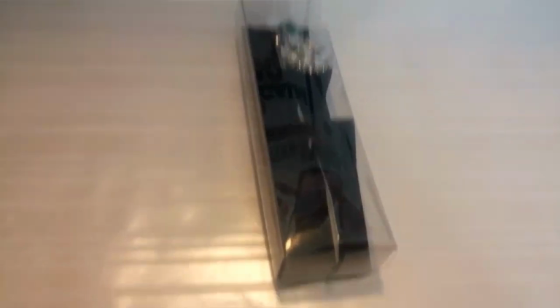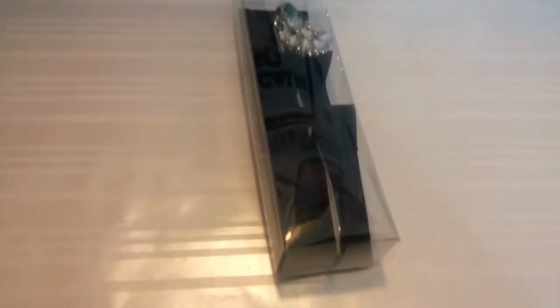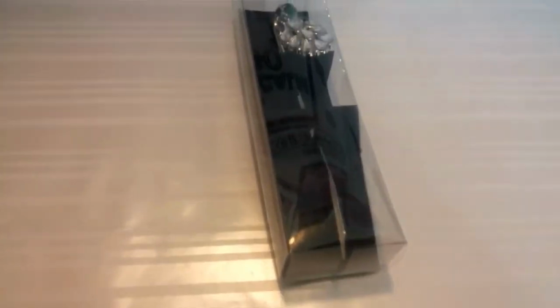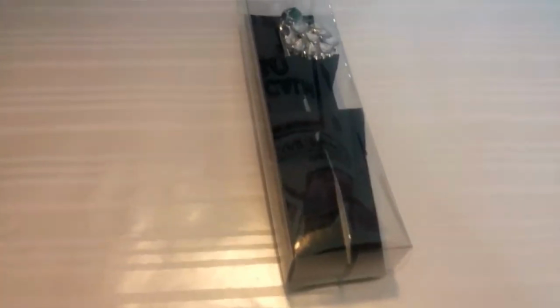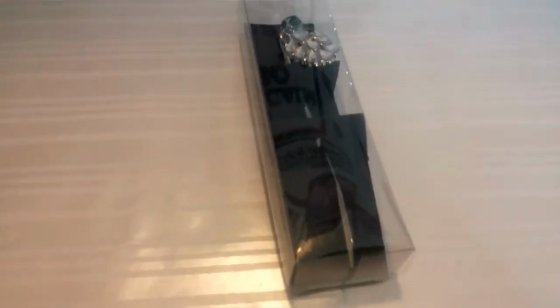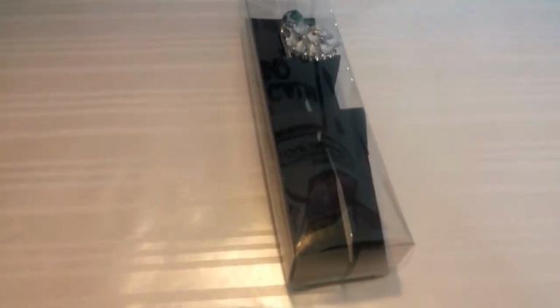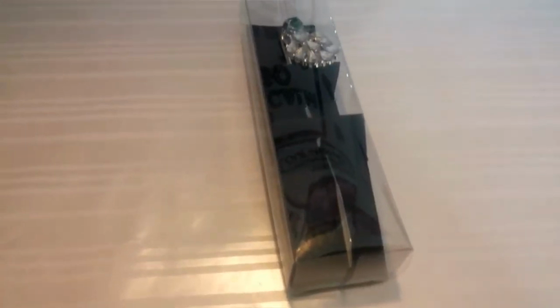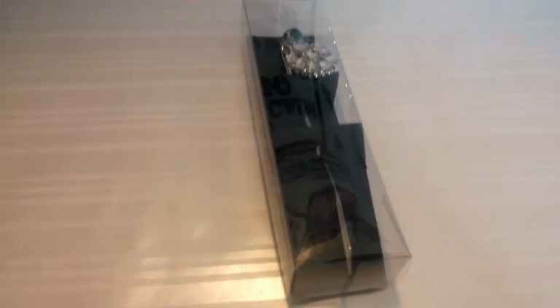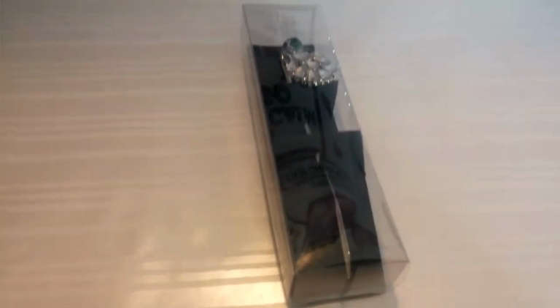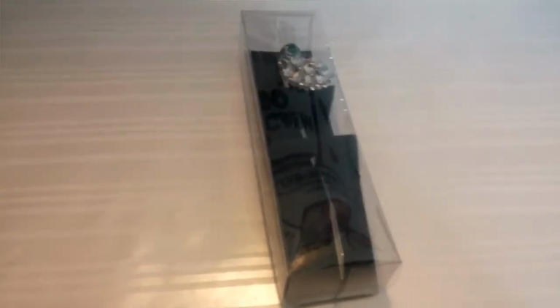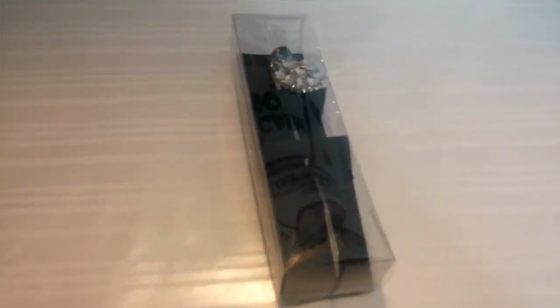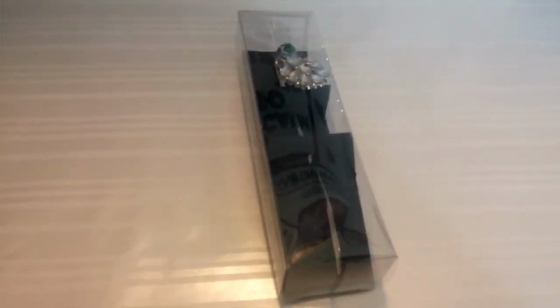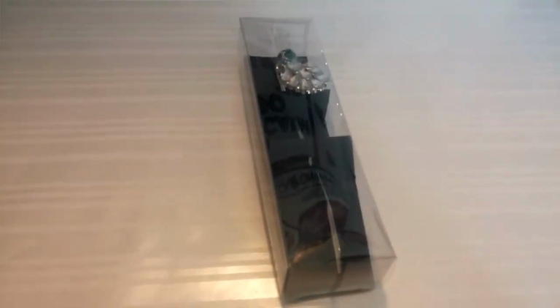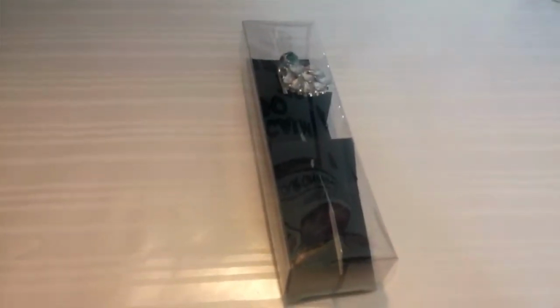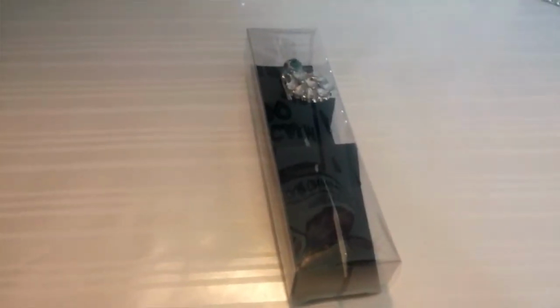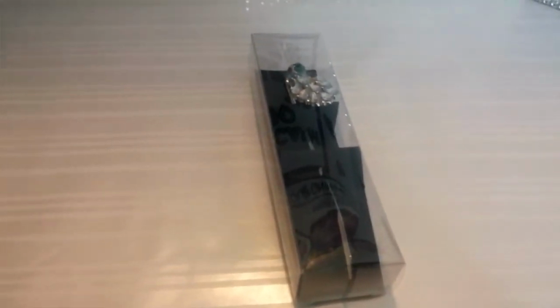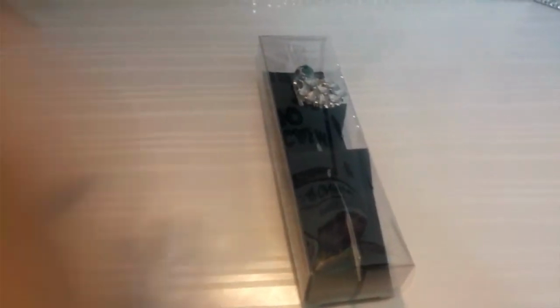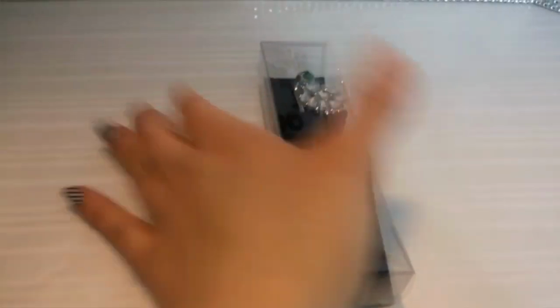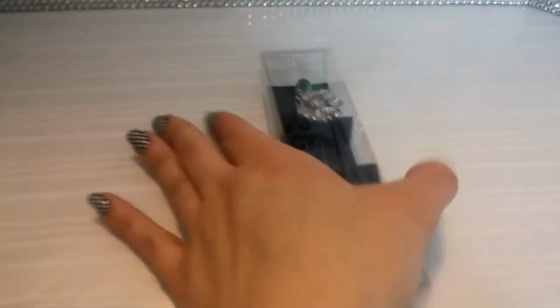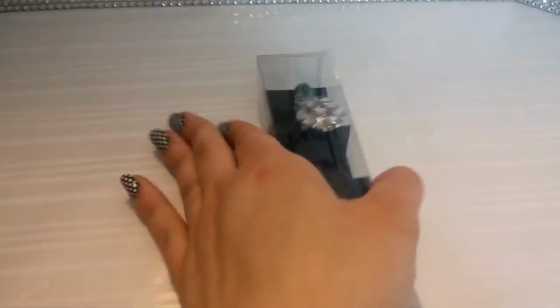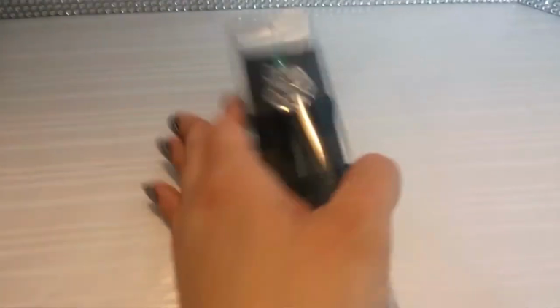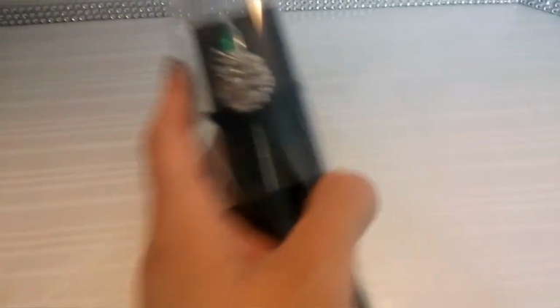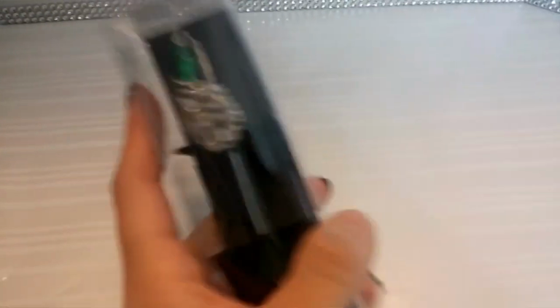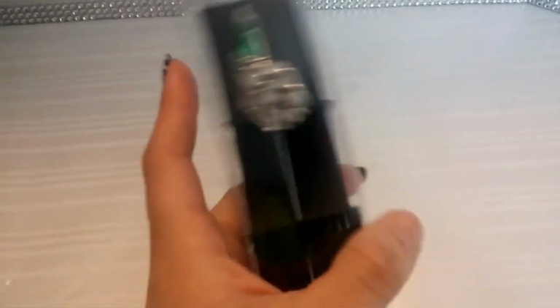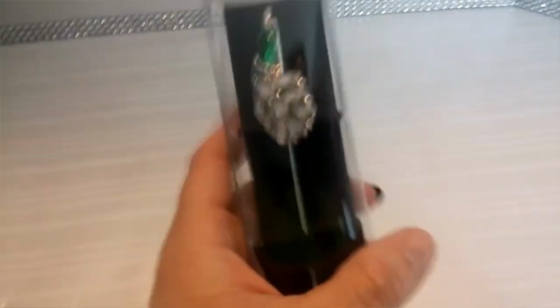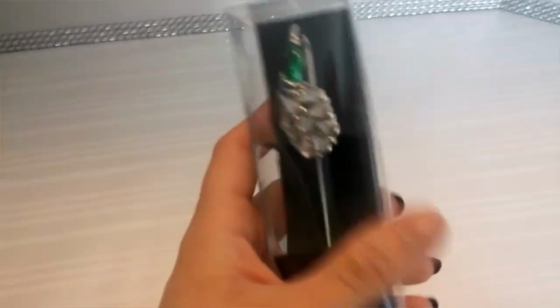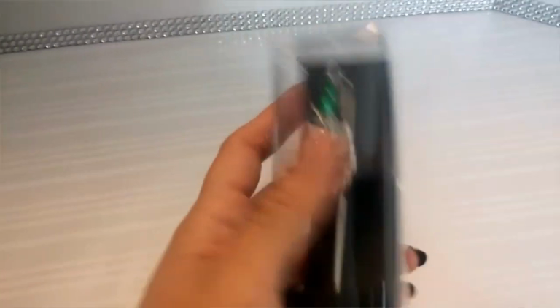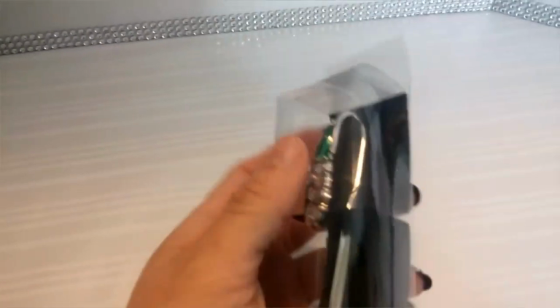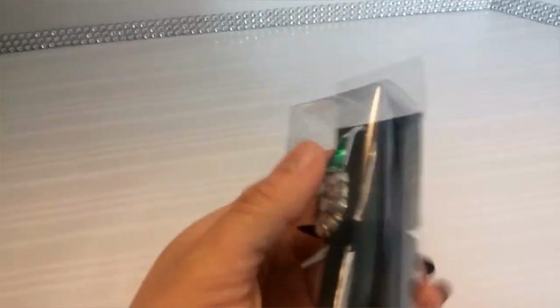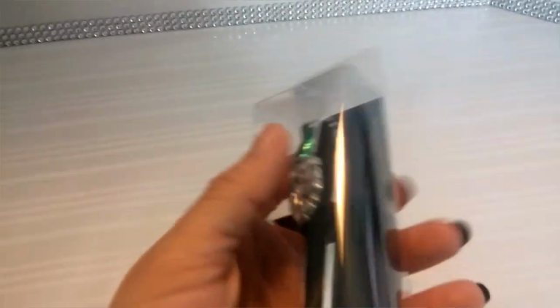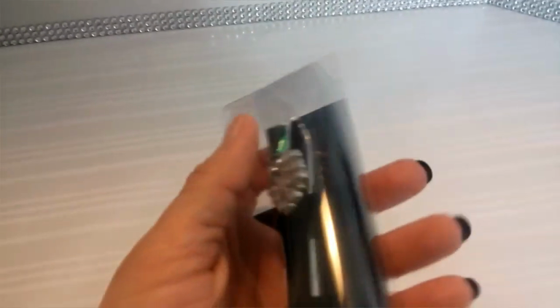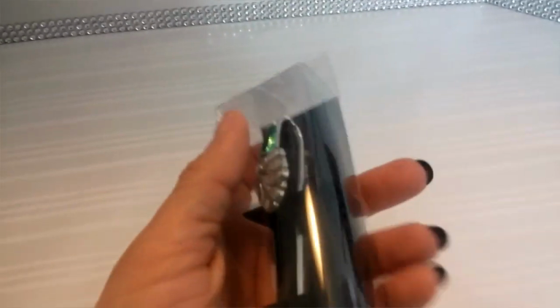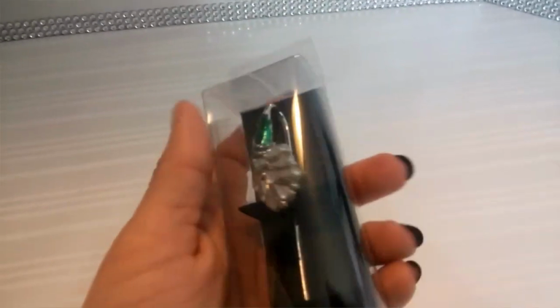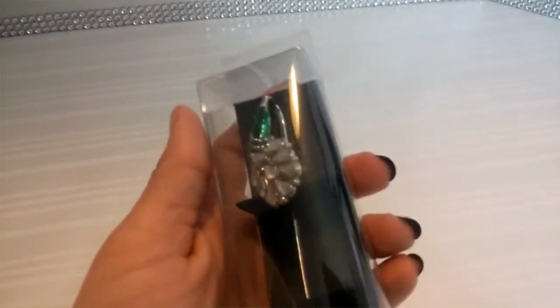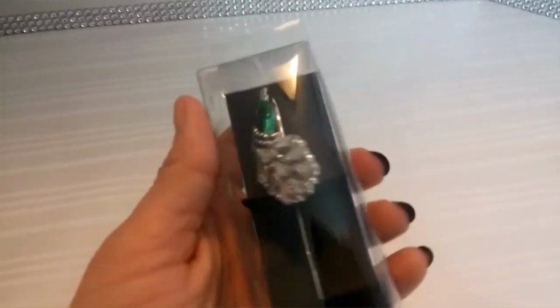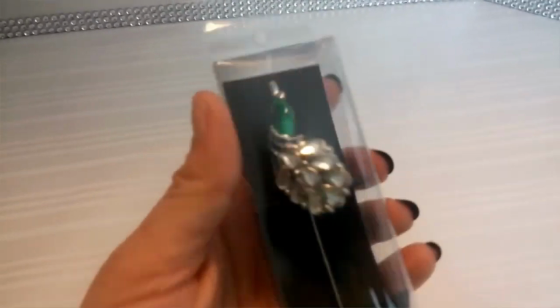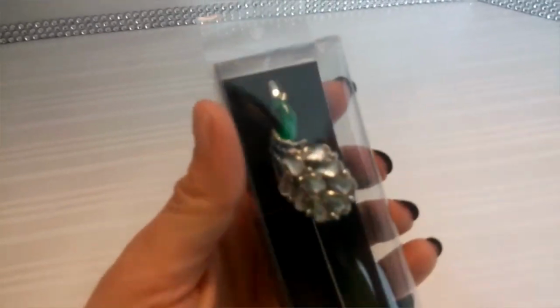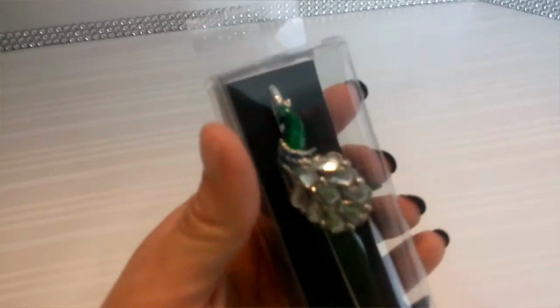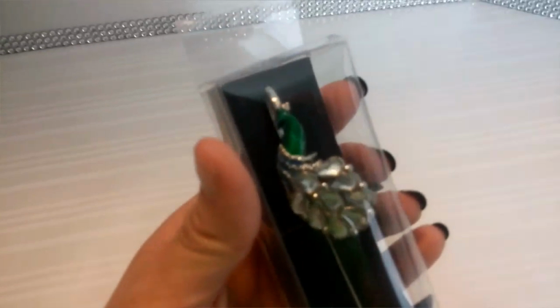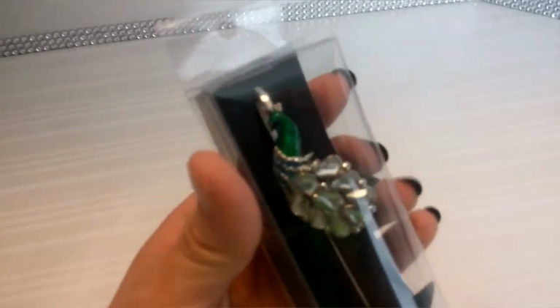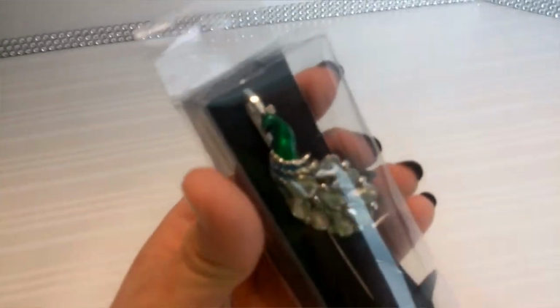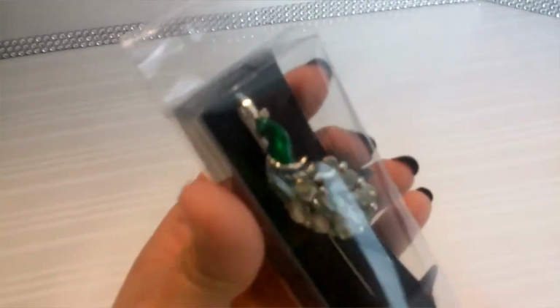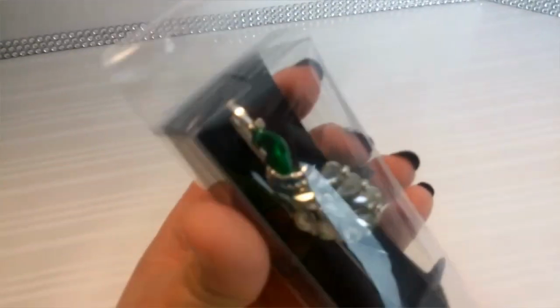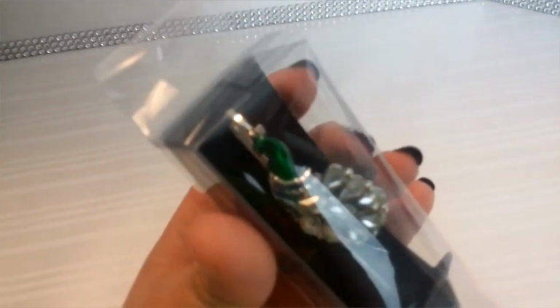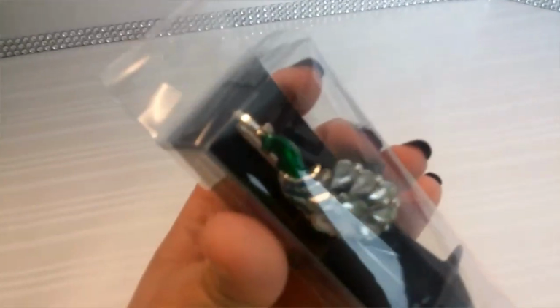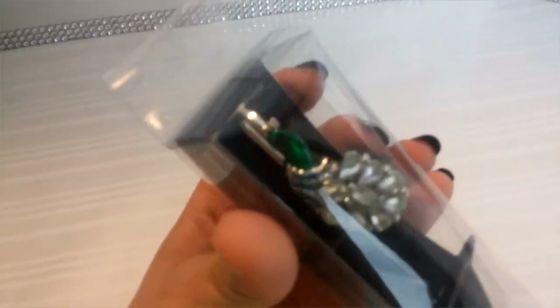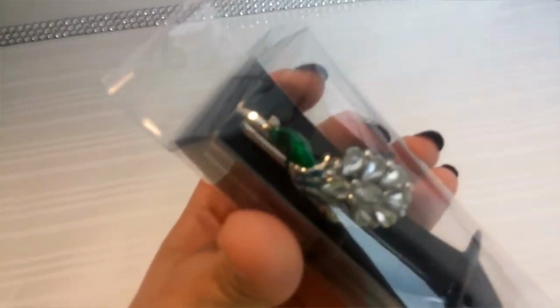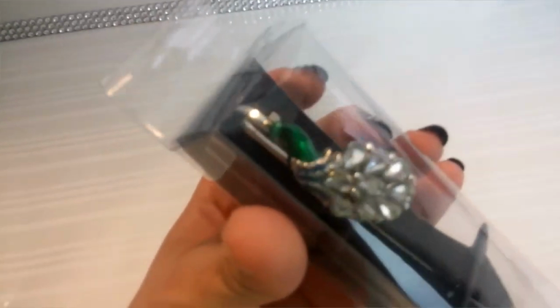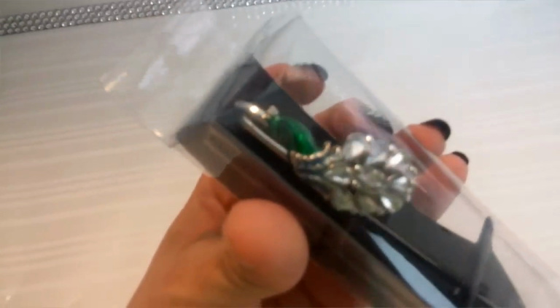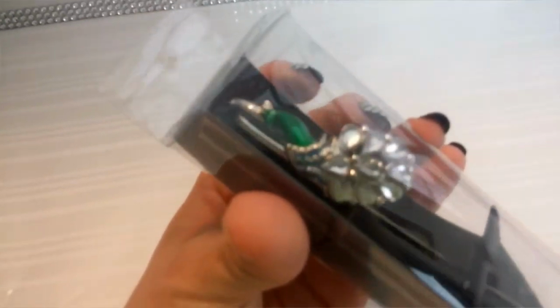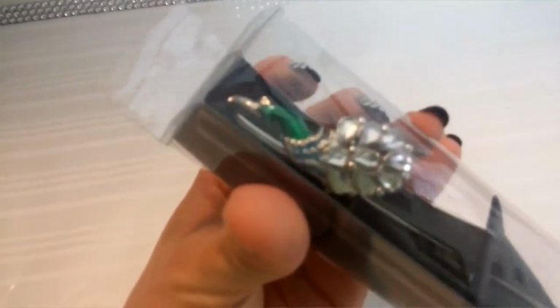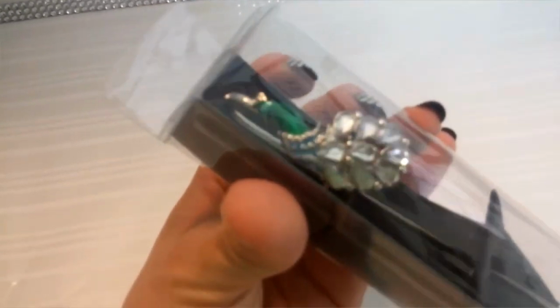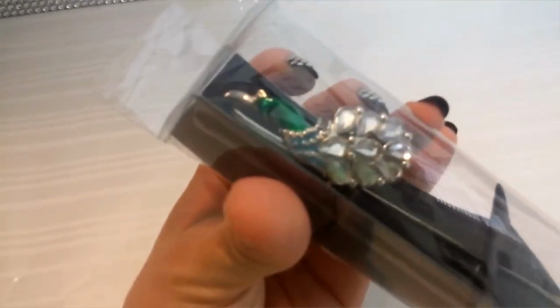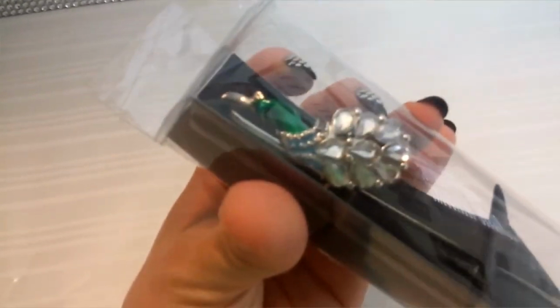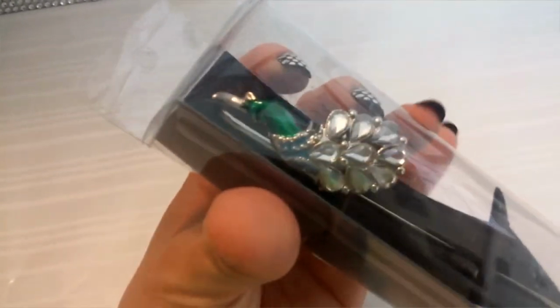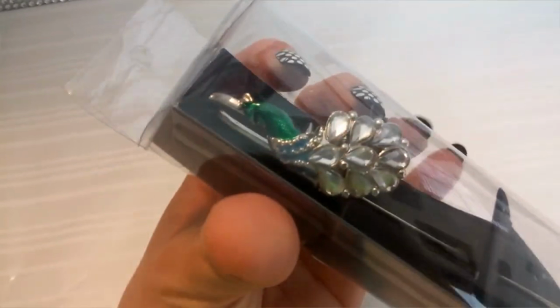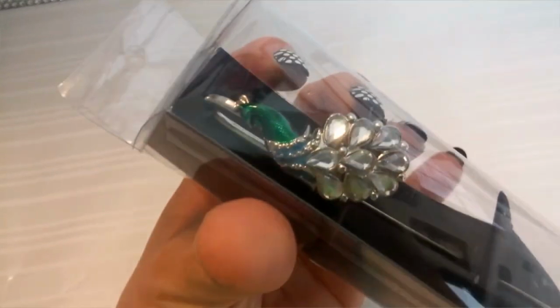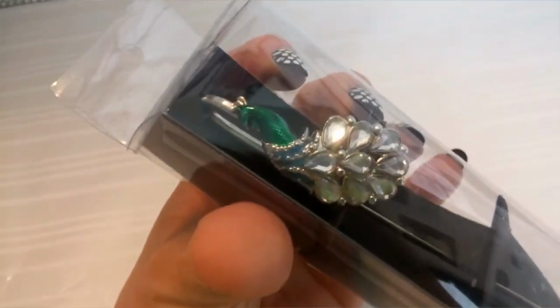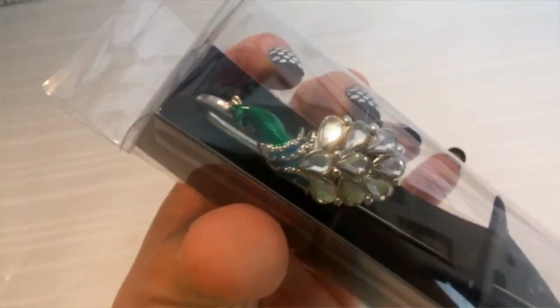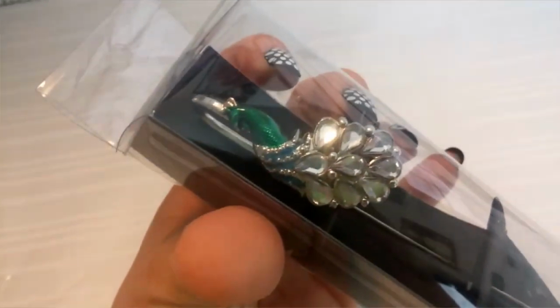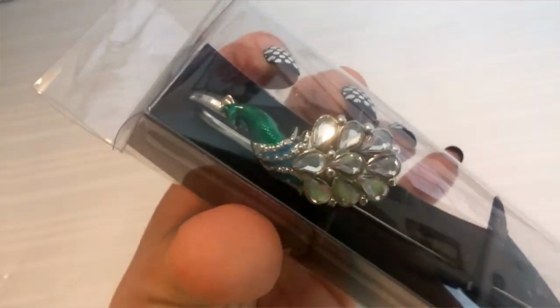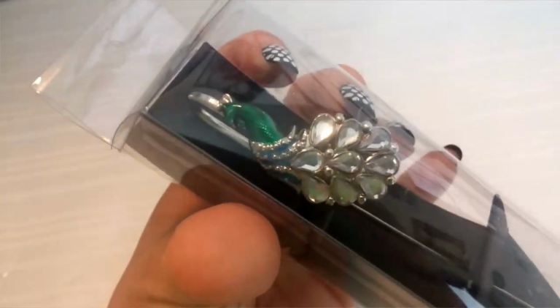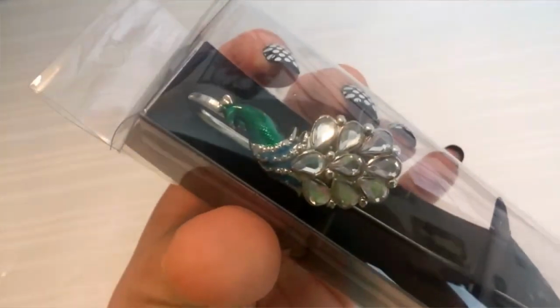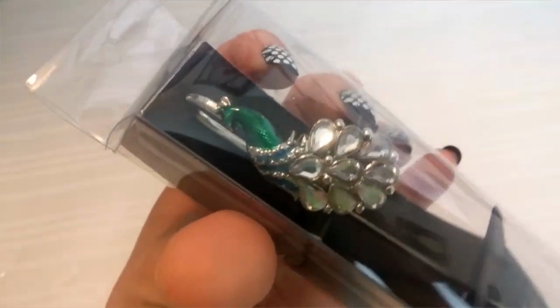Also this letter opener here that has this really pretty peacock on it.